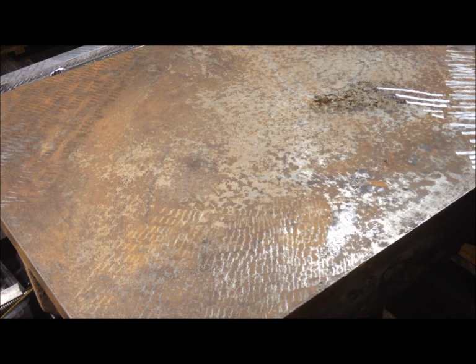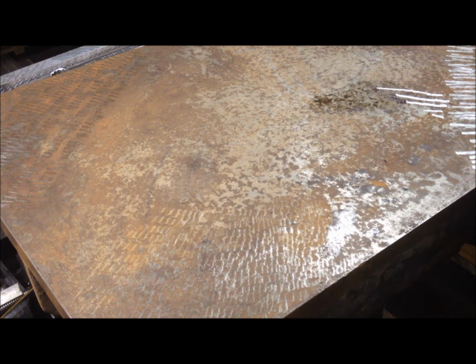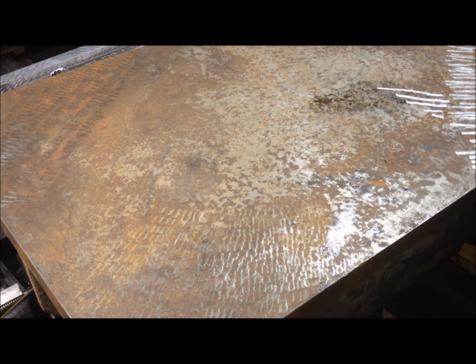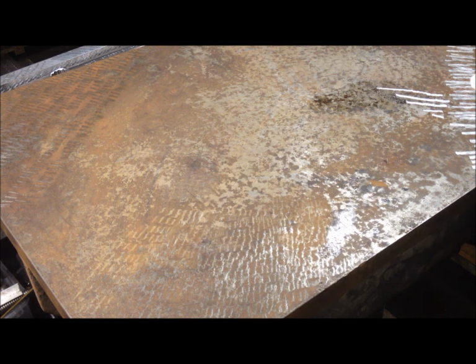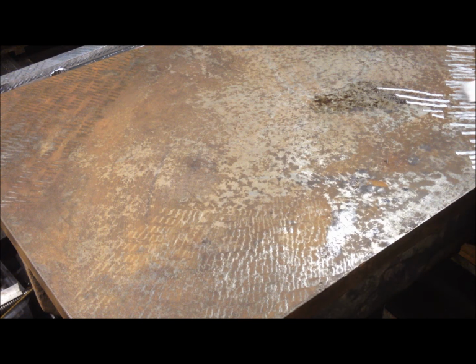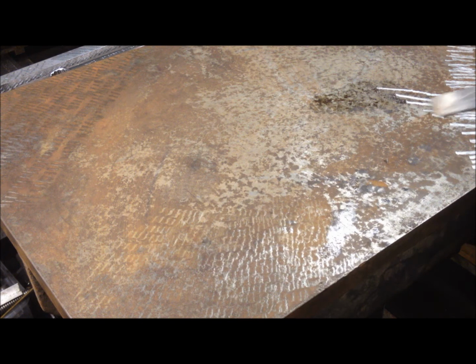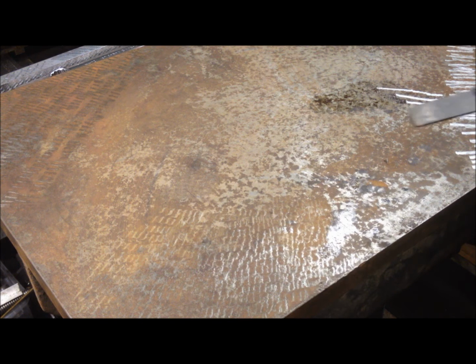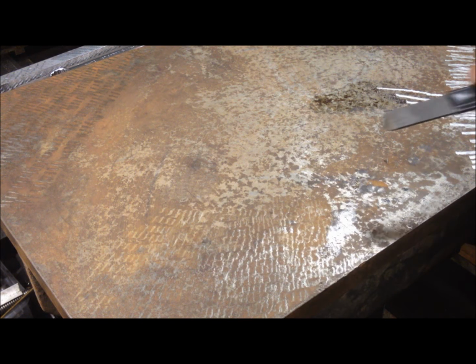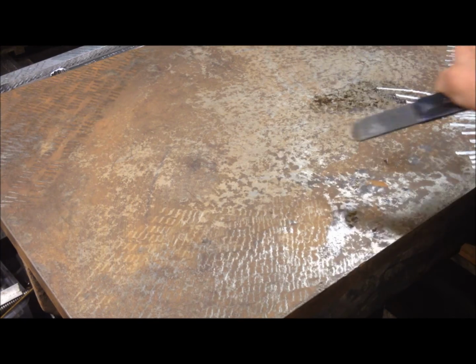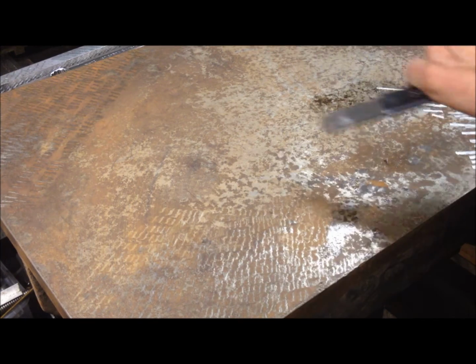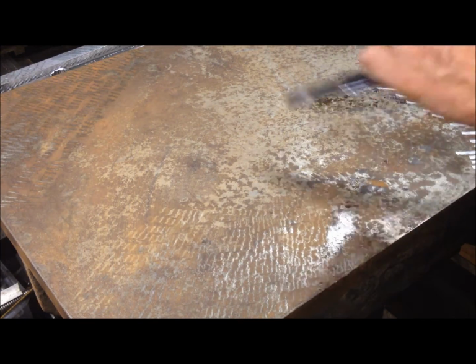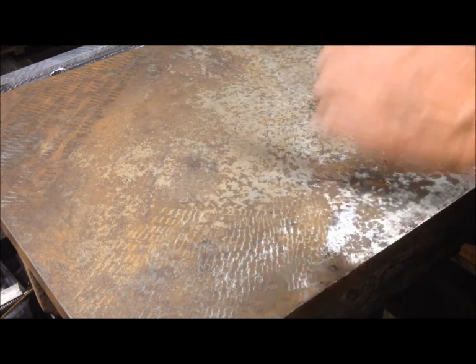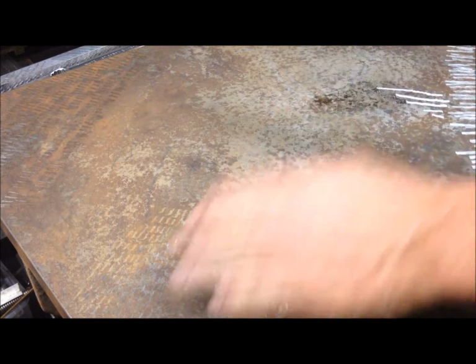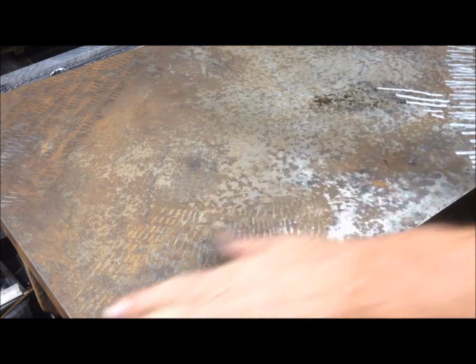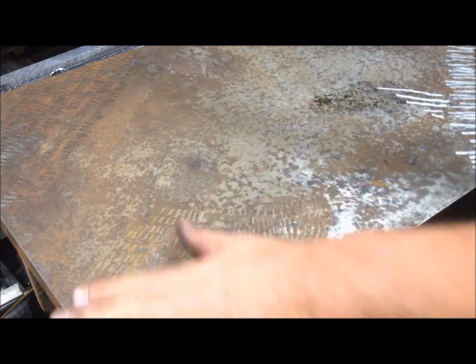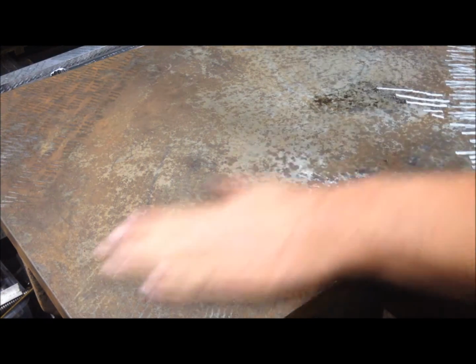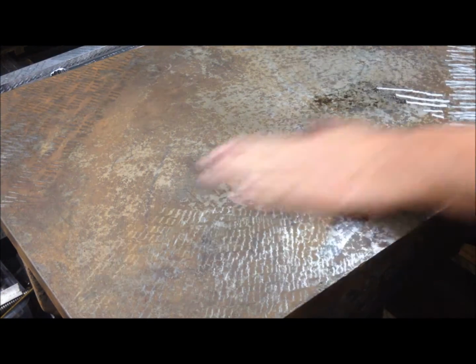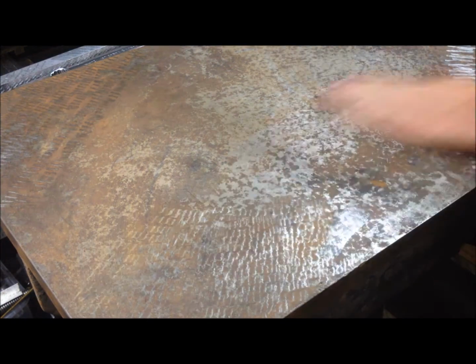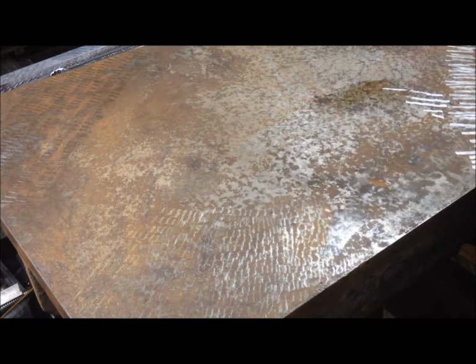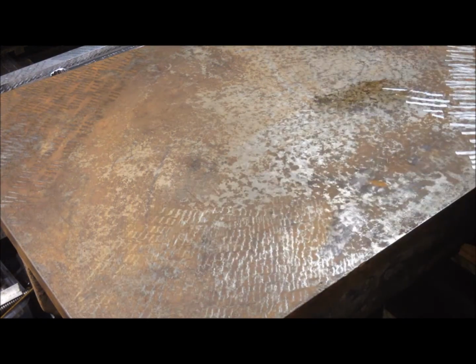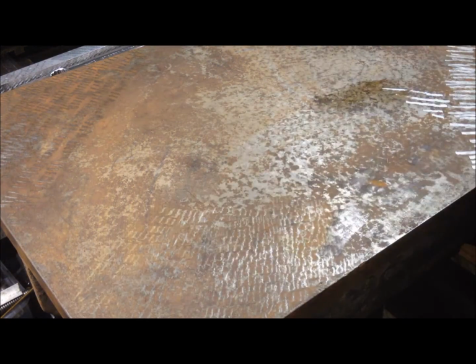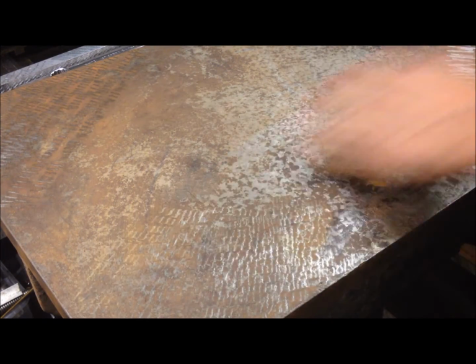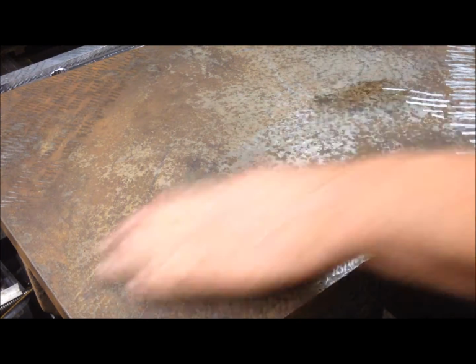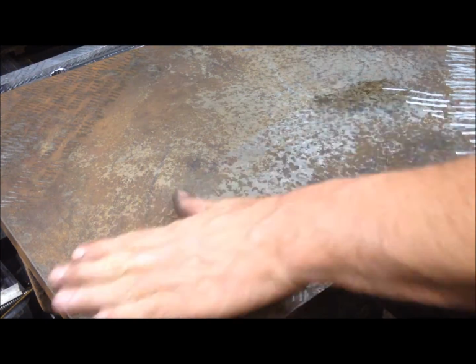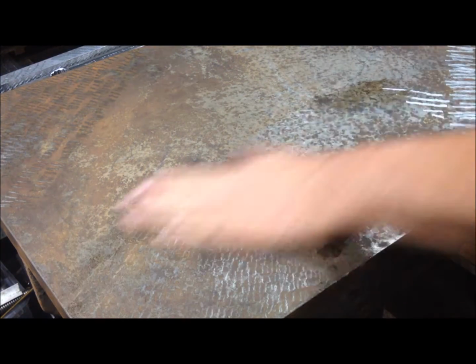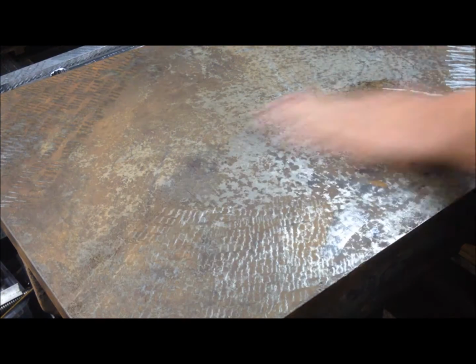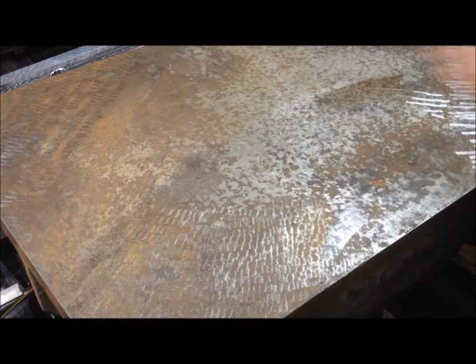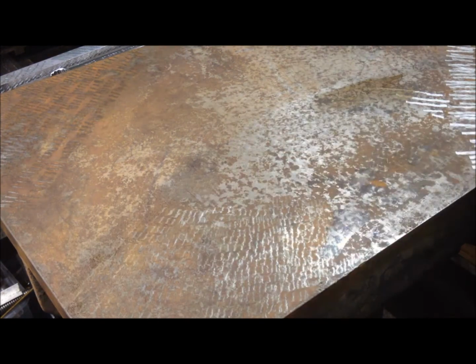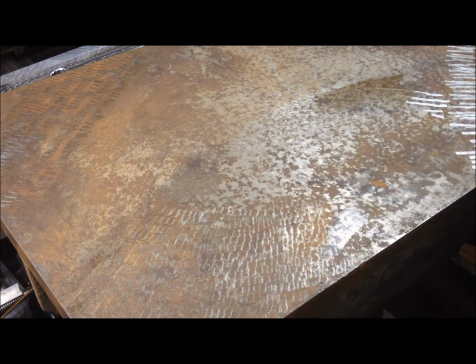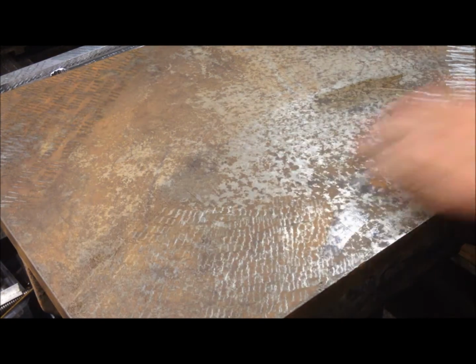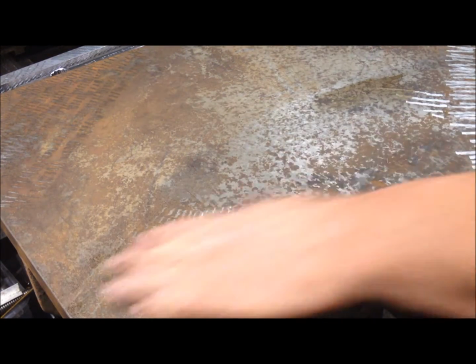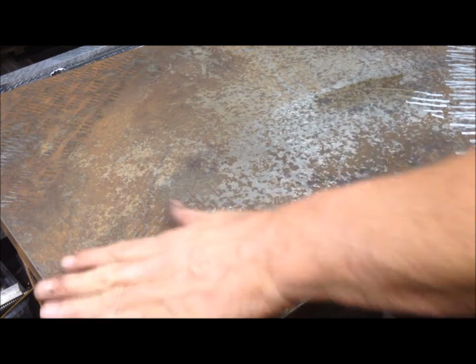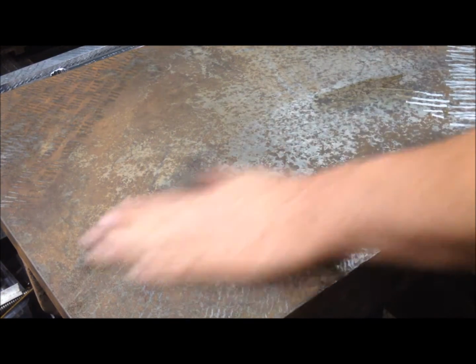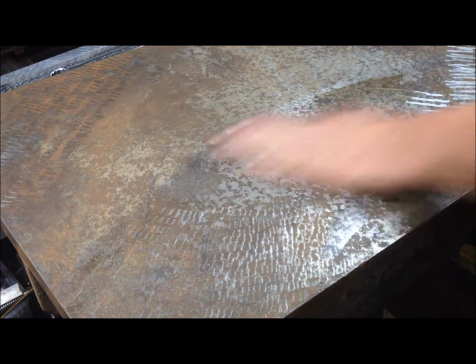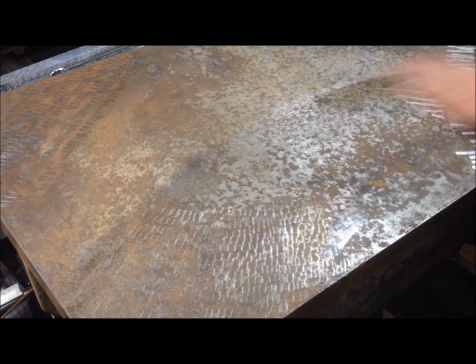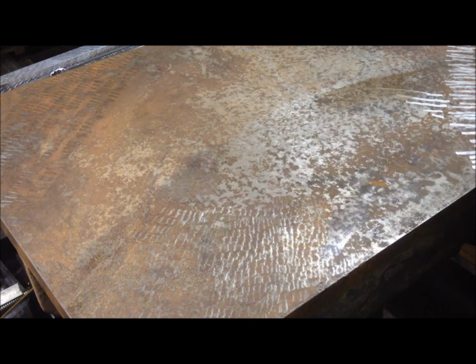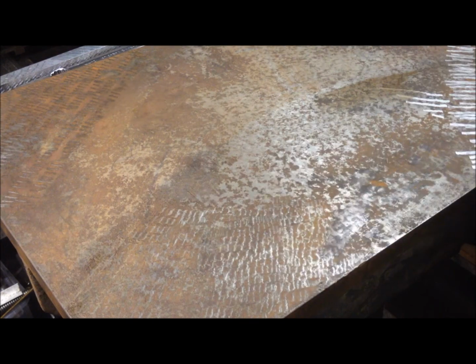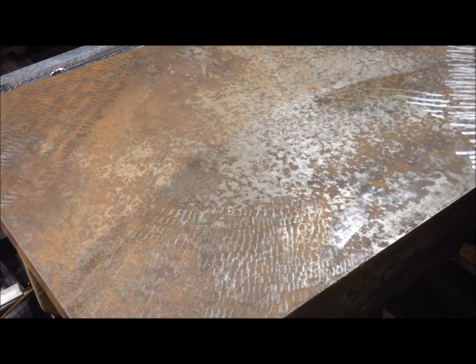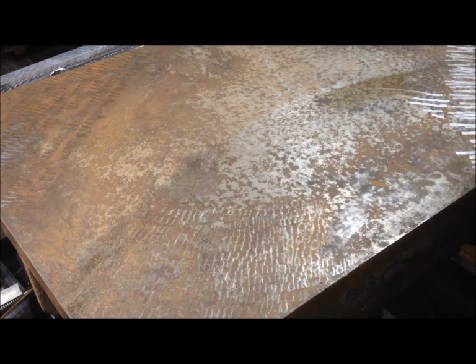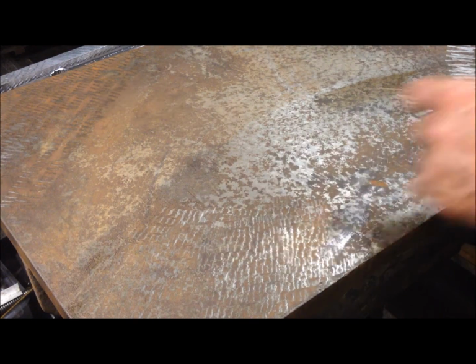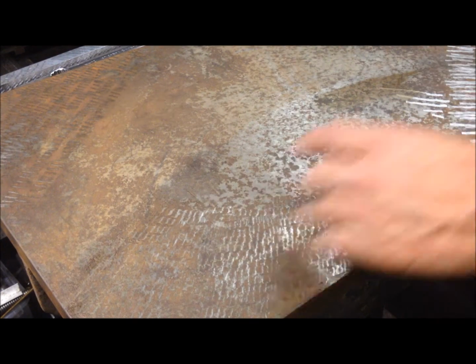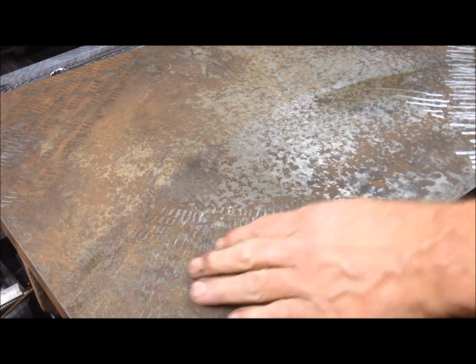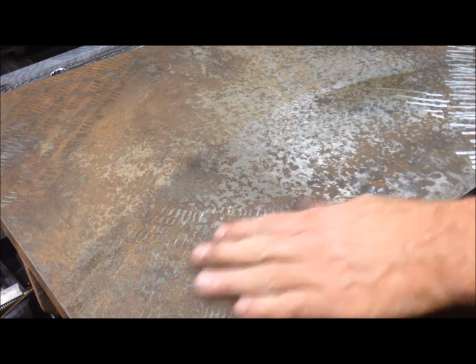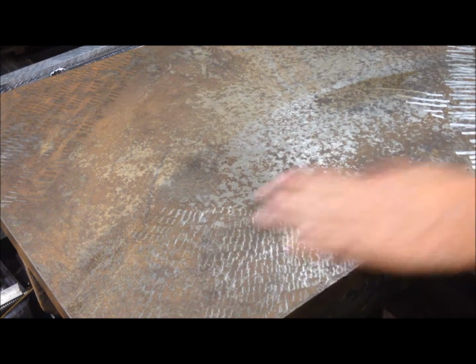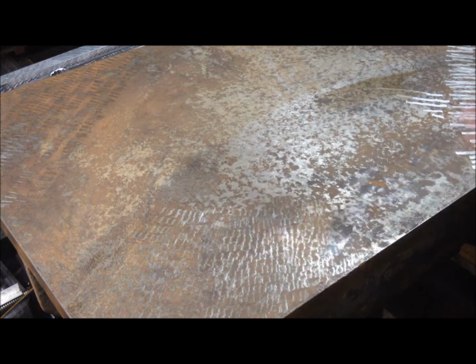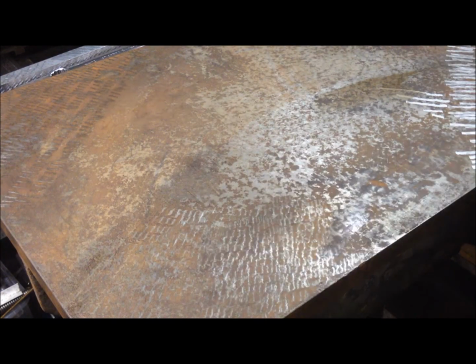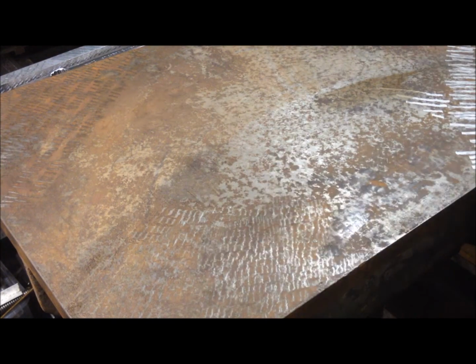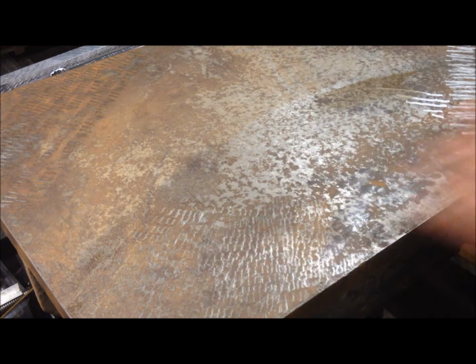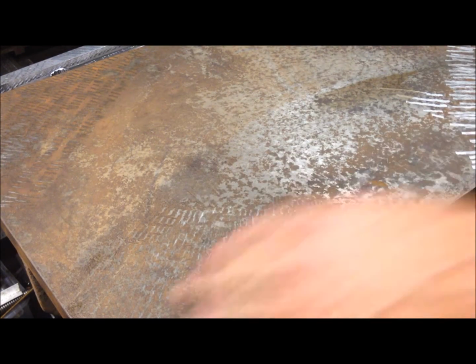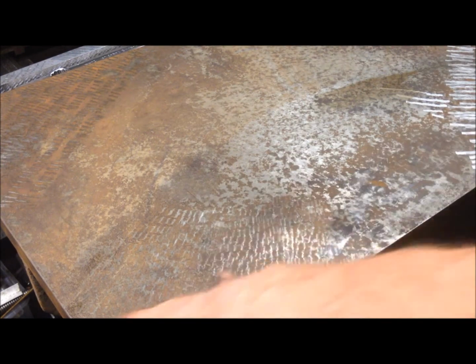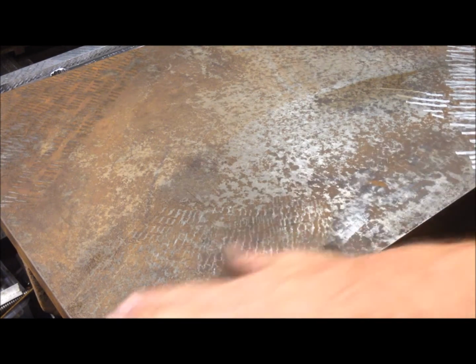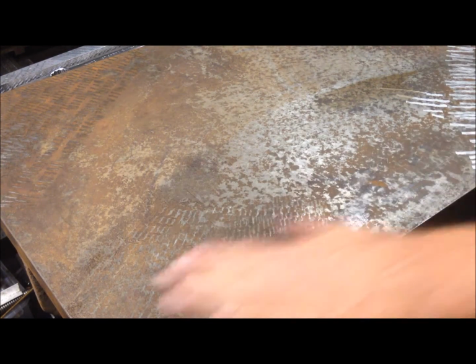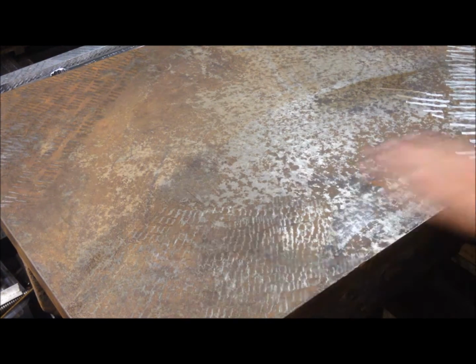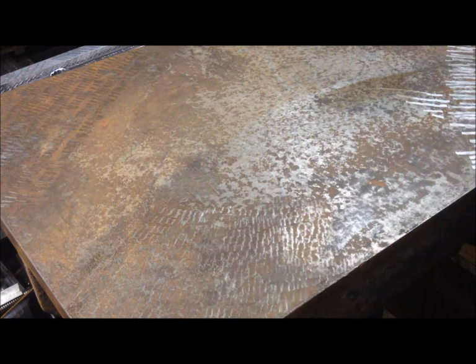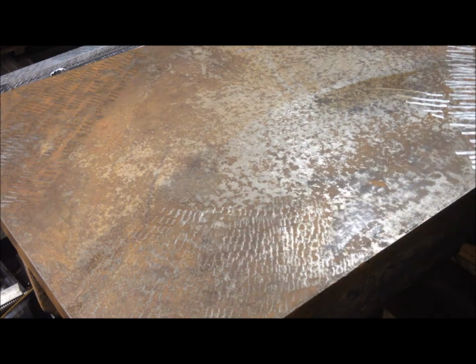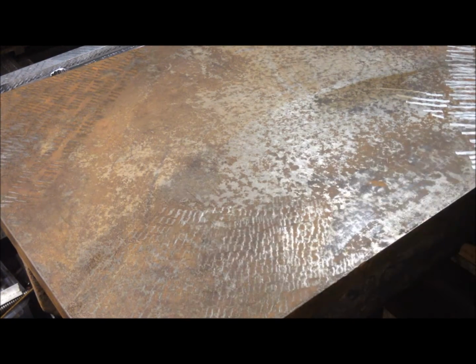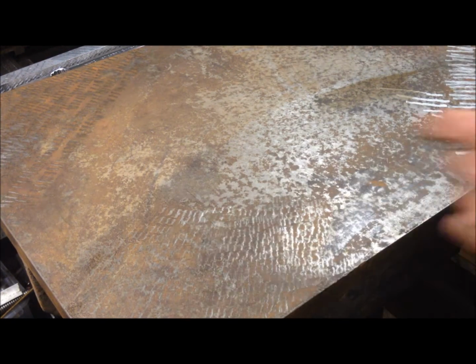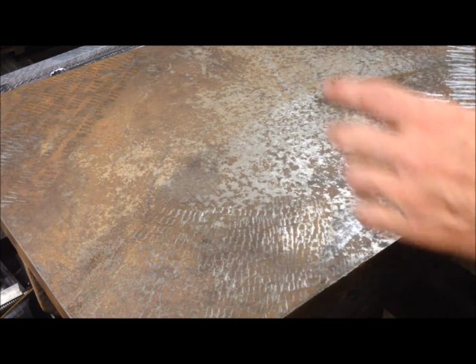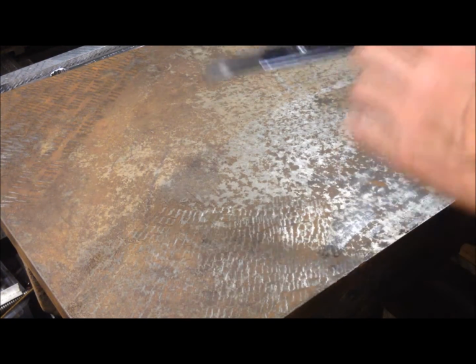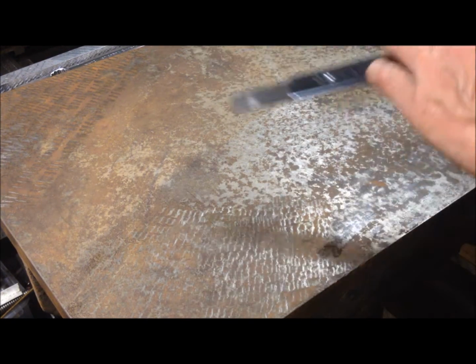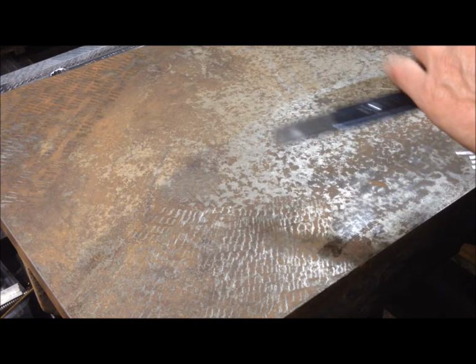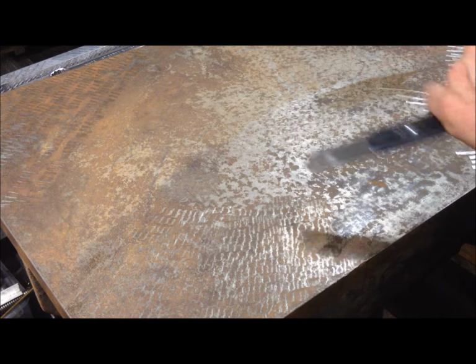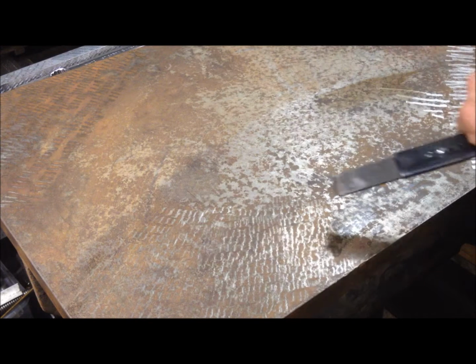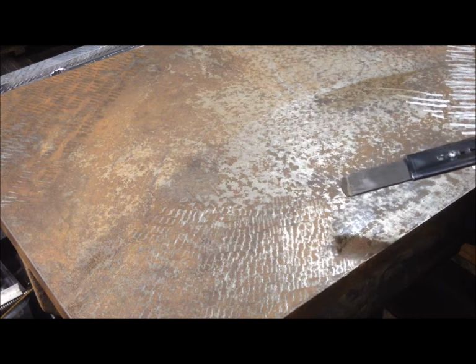This is just a test on this piece, so I don't bother if I get some scratches.